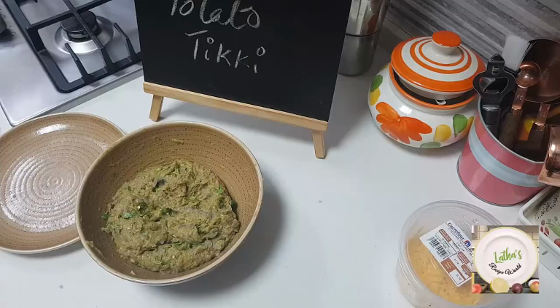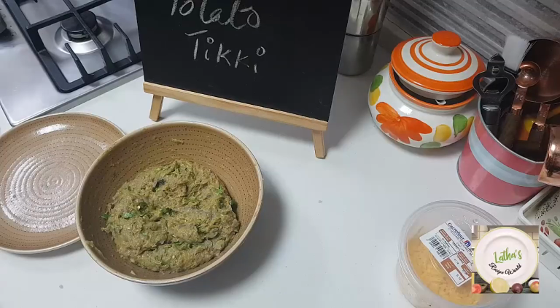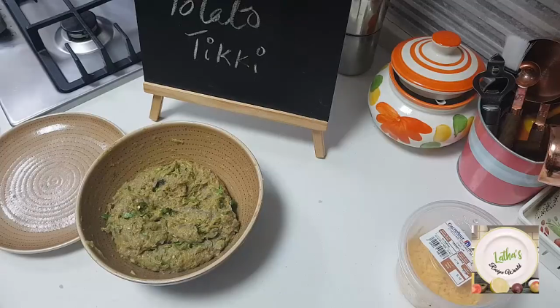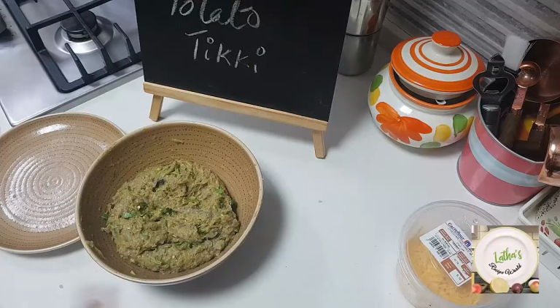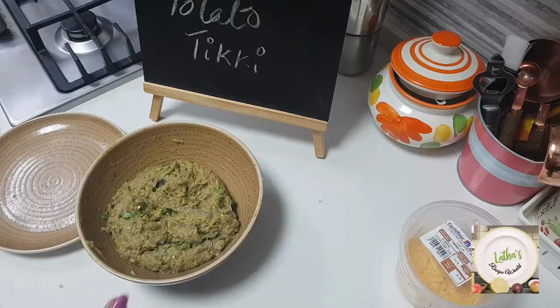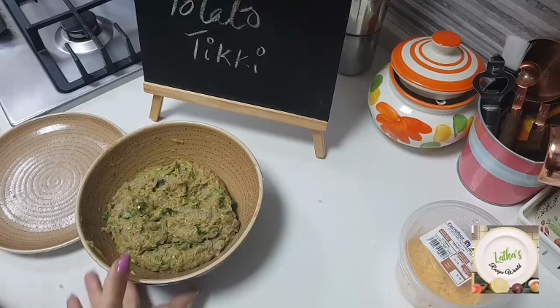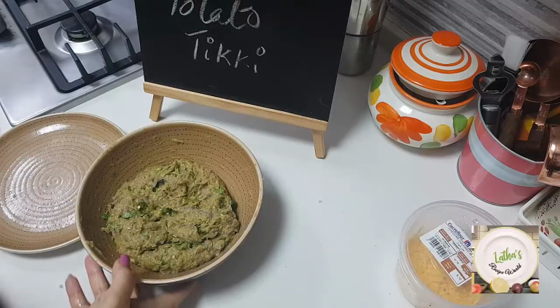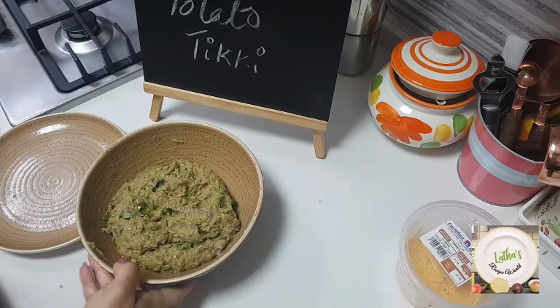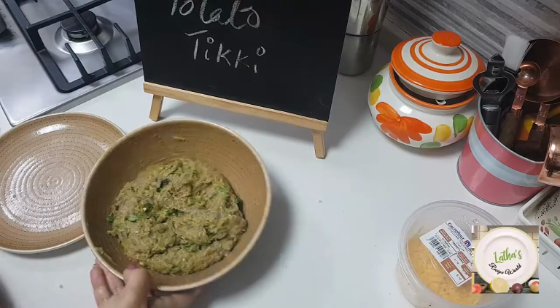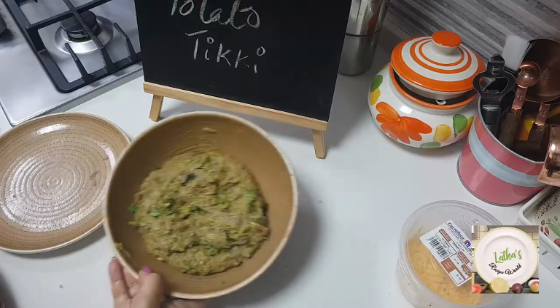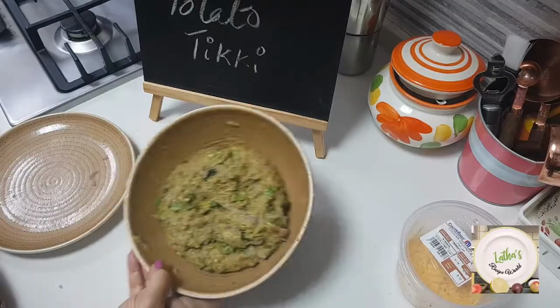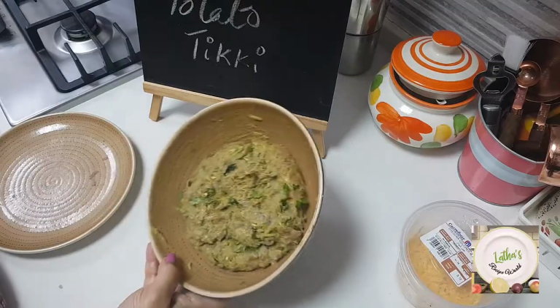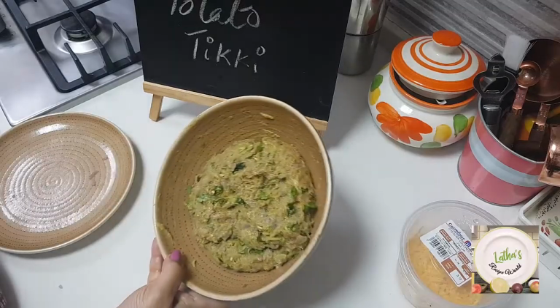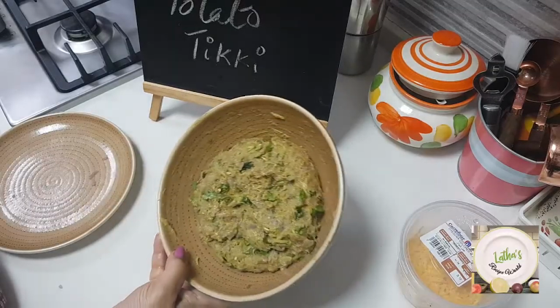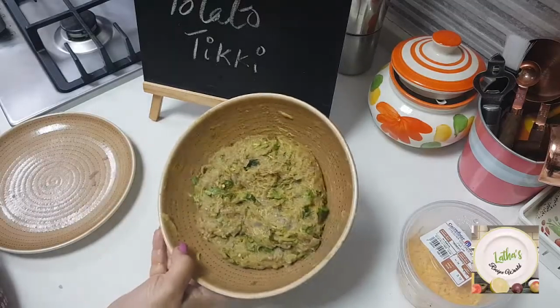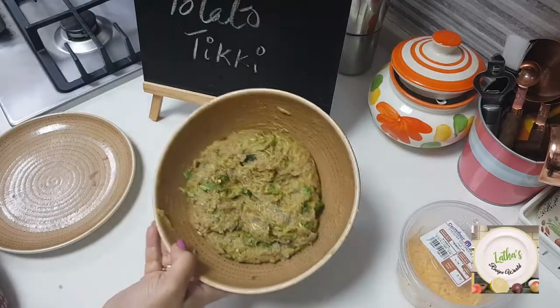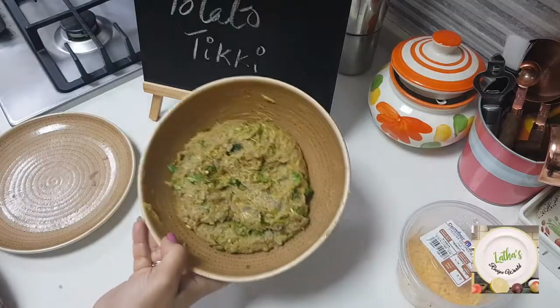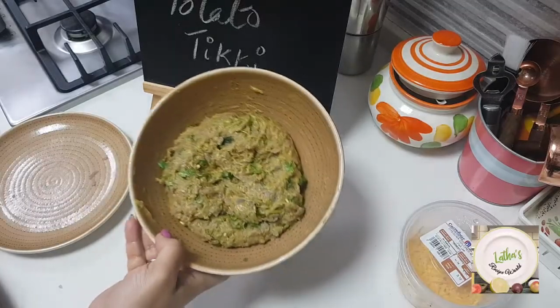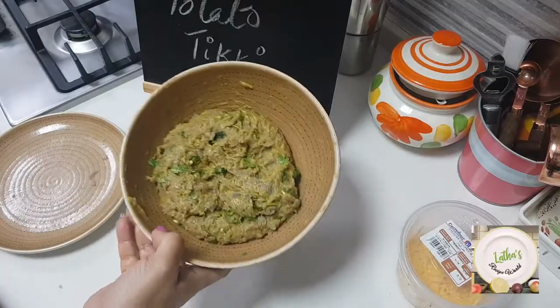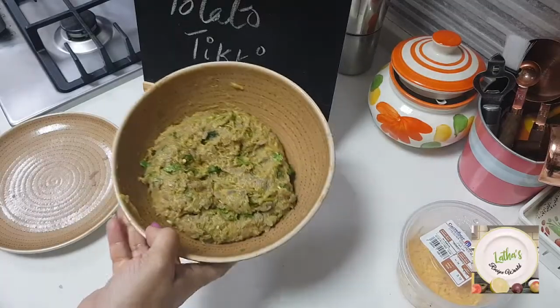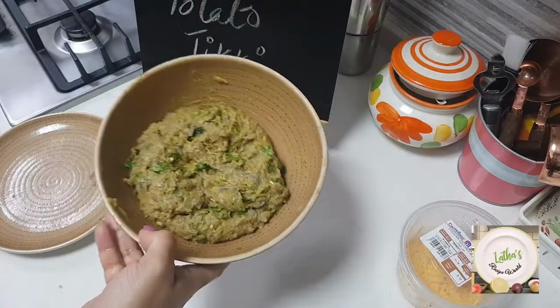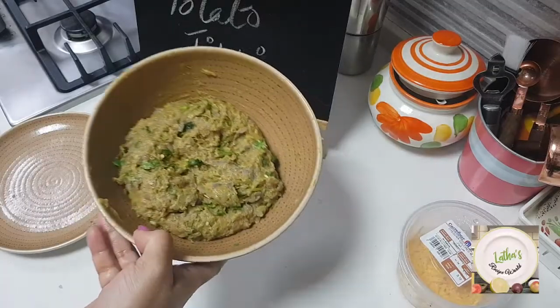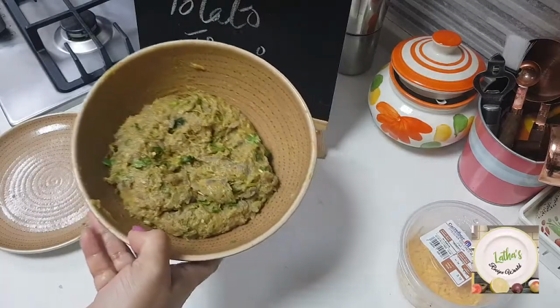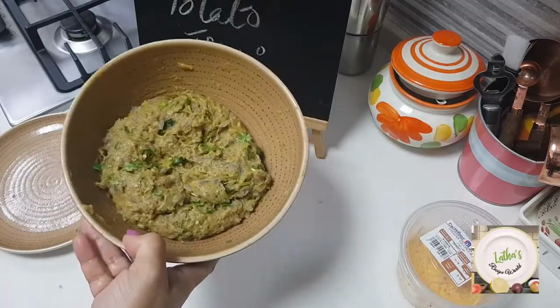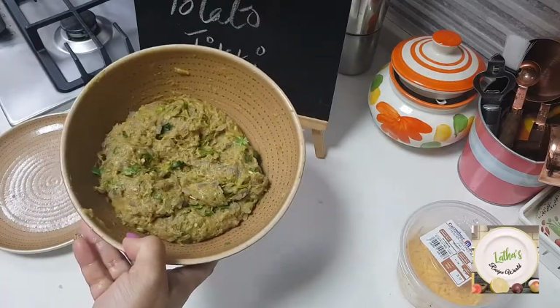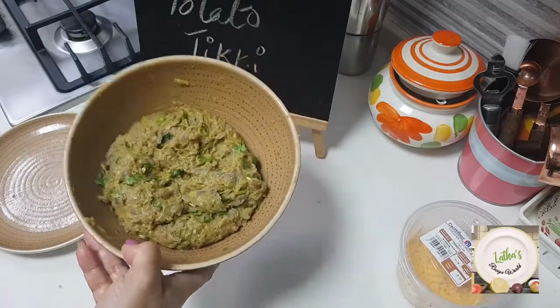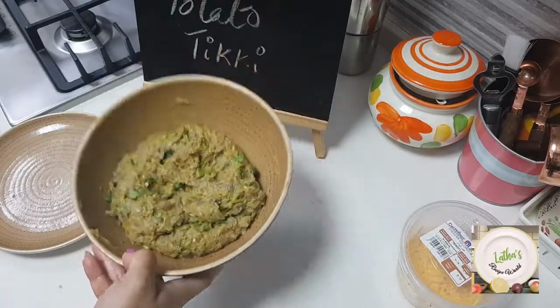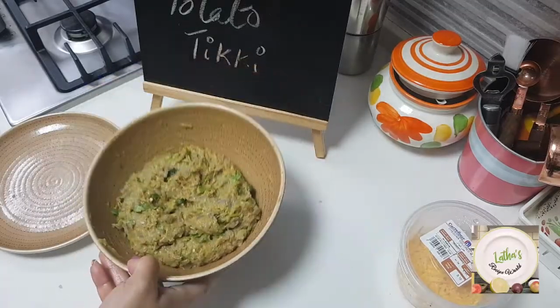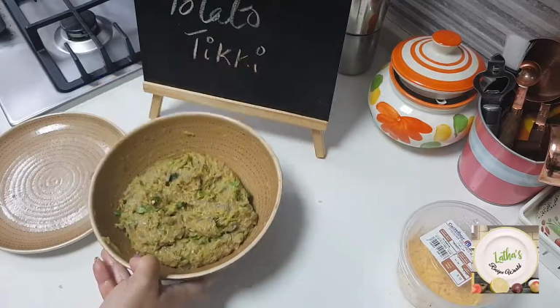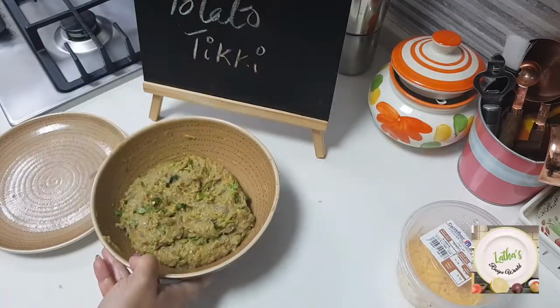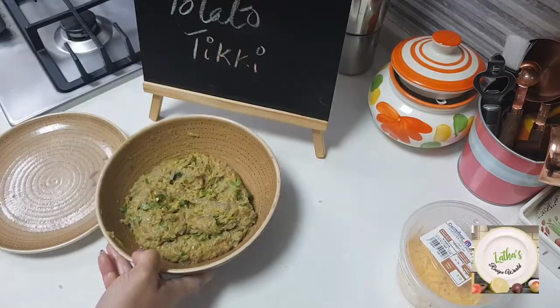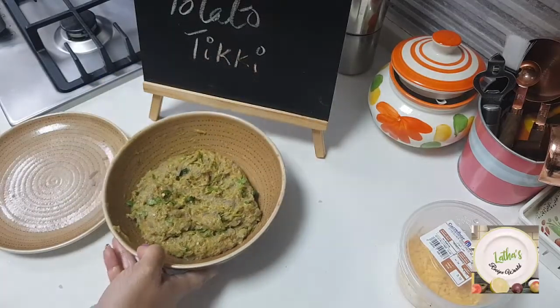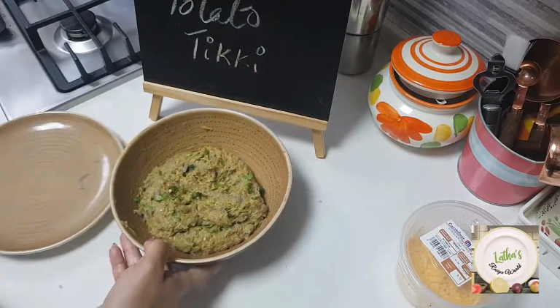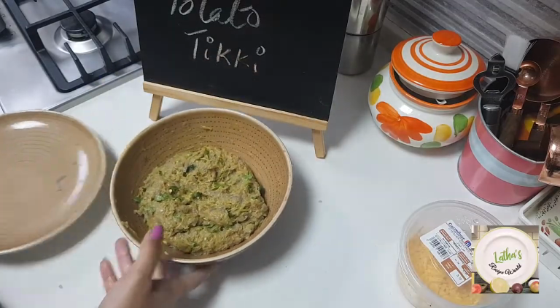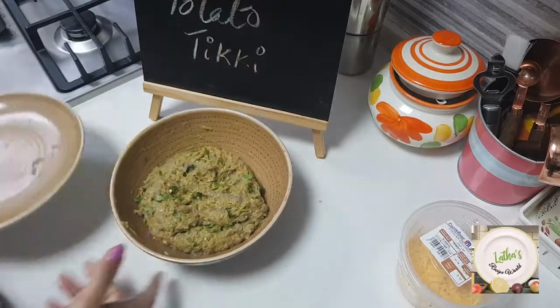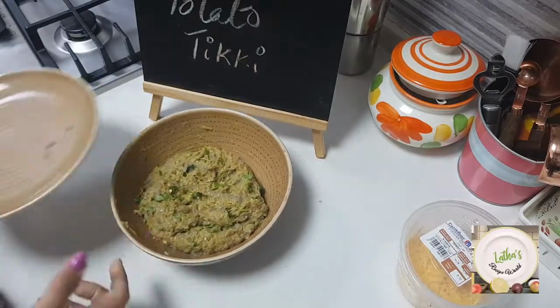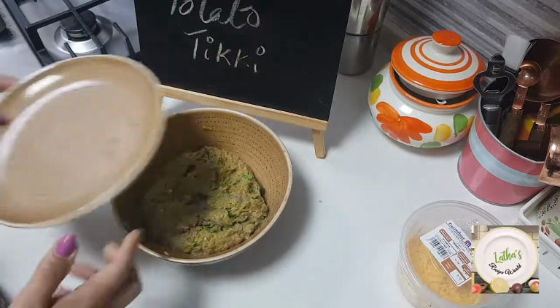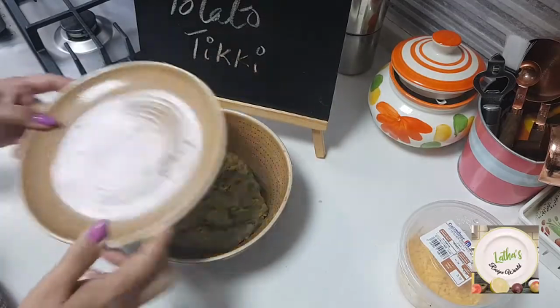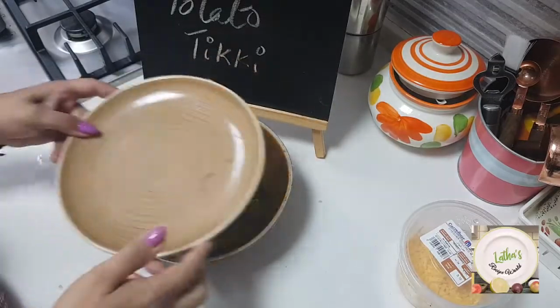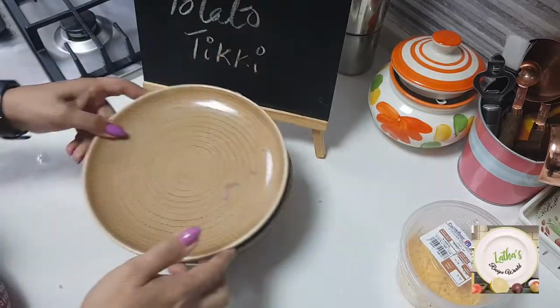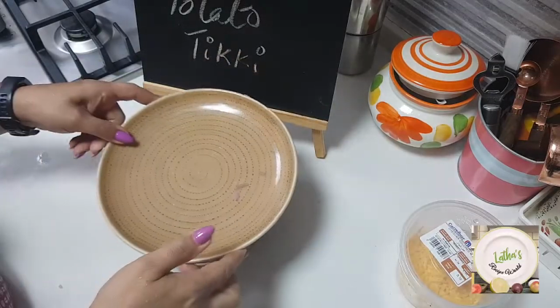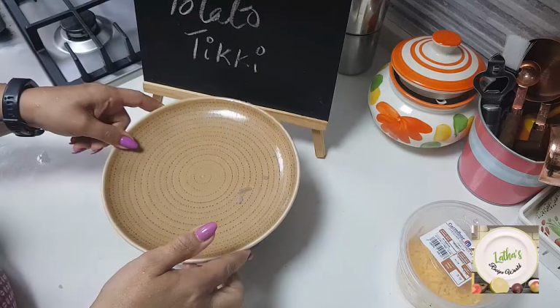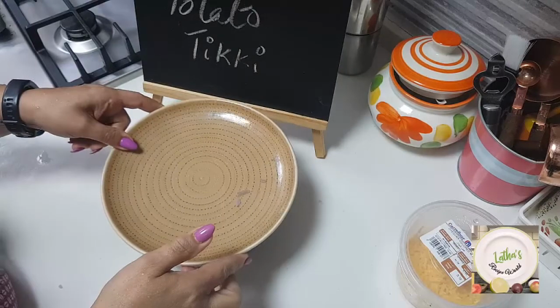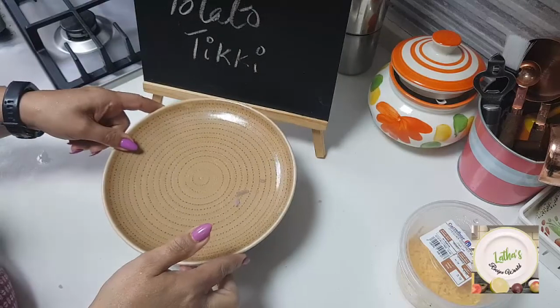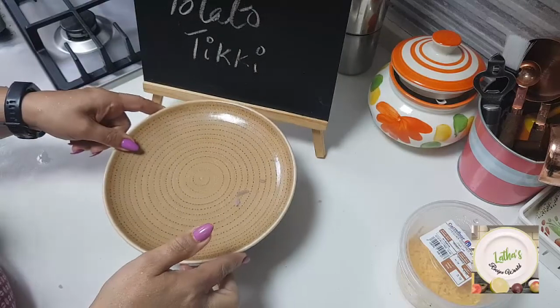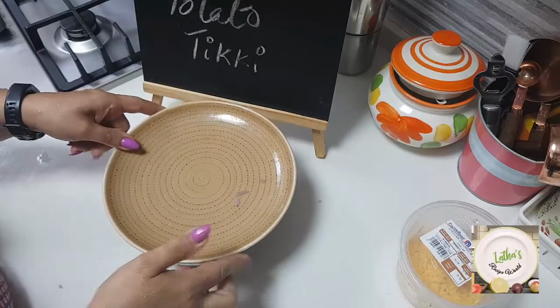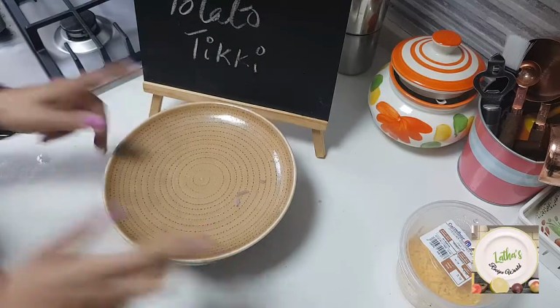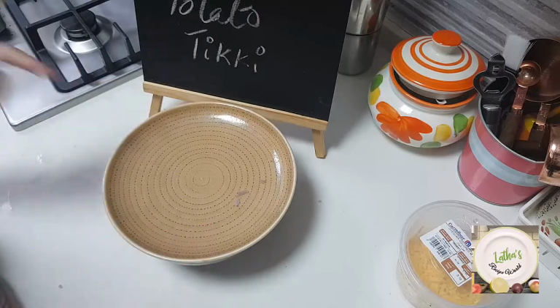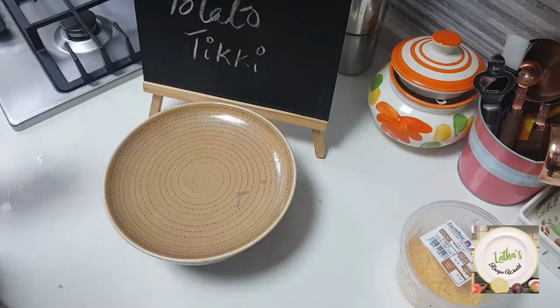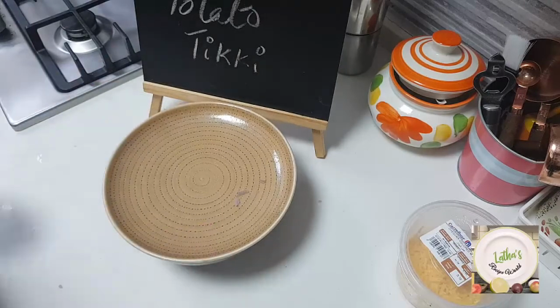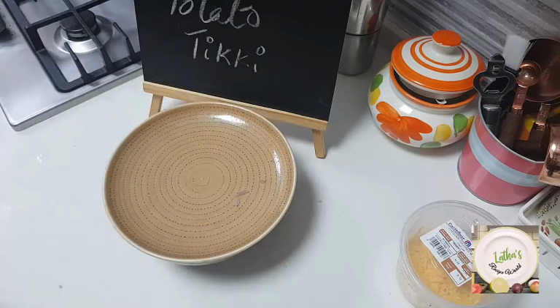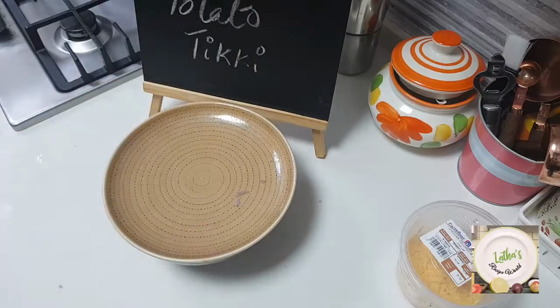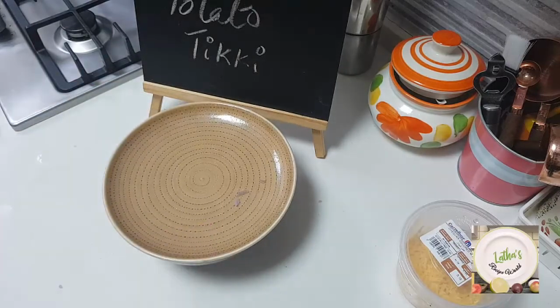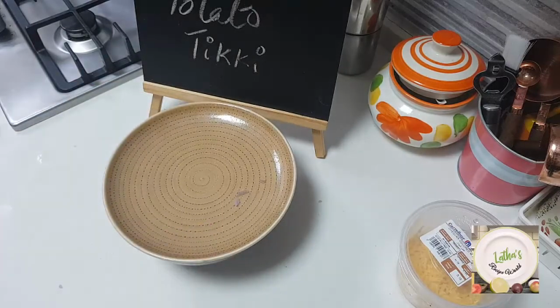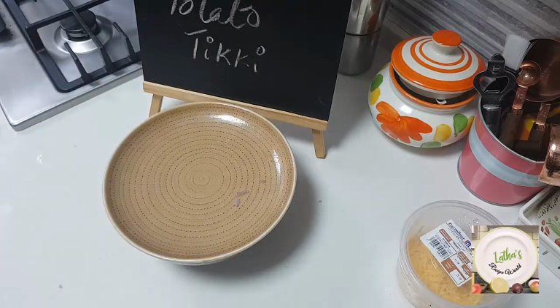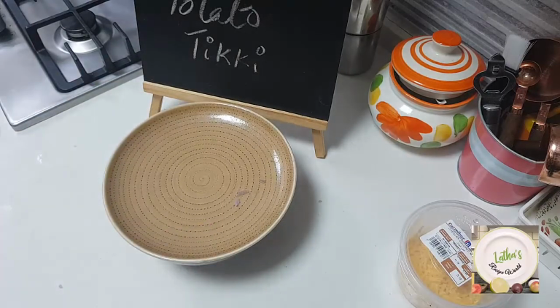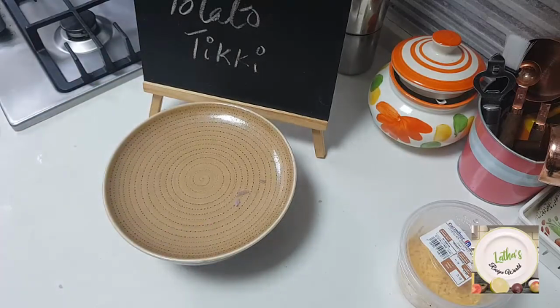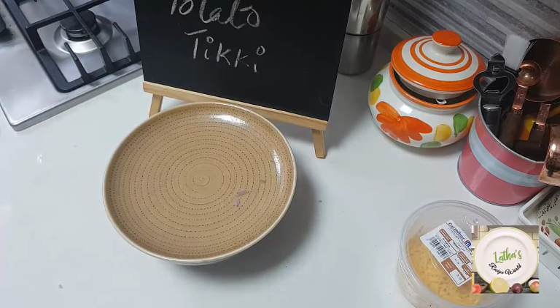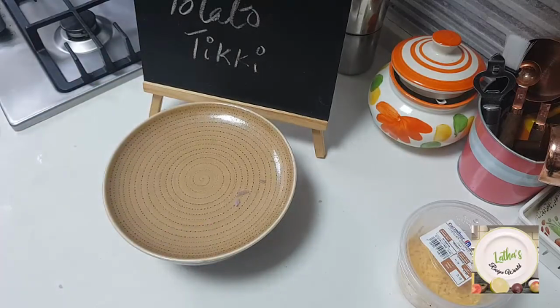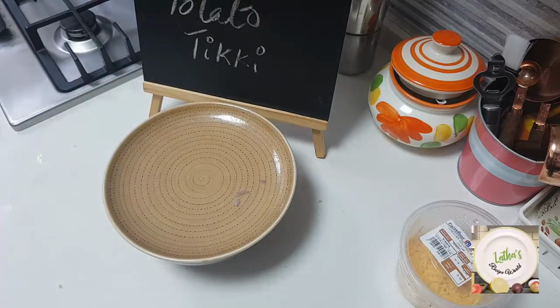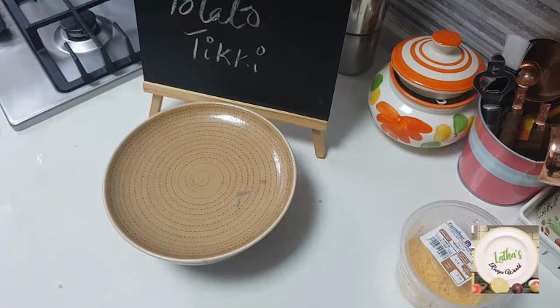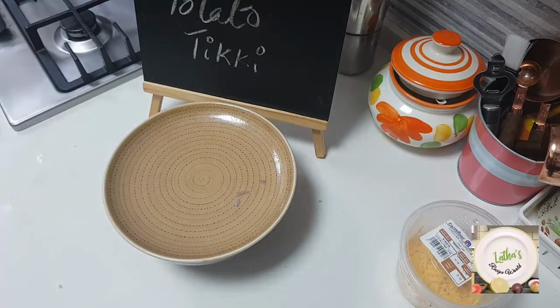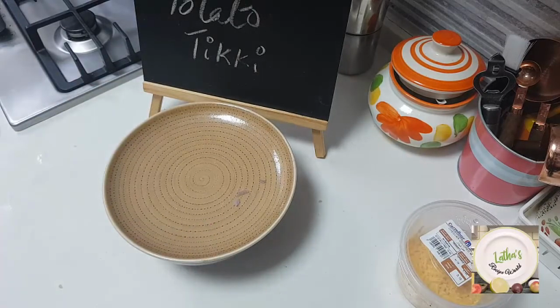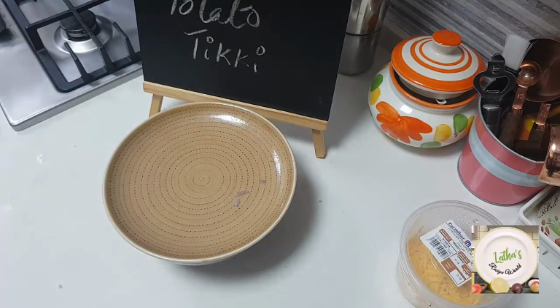I have mixed this very well and I'm going to rest it for about 5 to 10 minutes. We must start making the tiki after that.